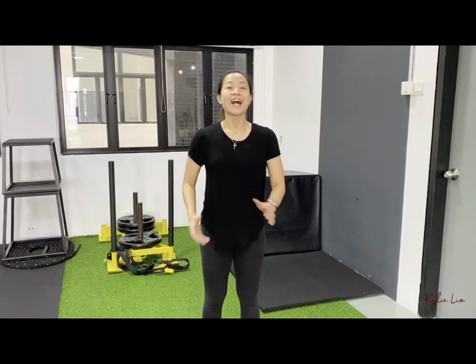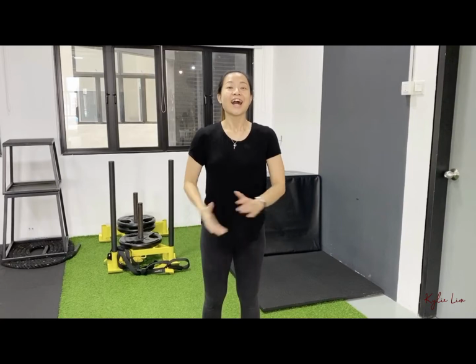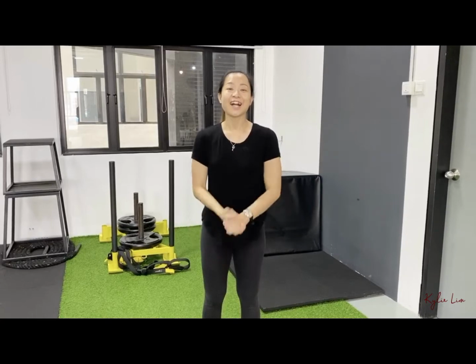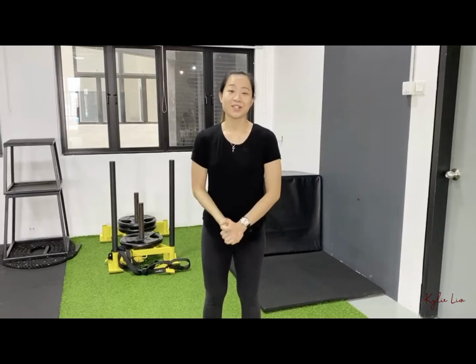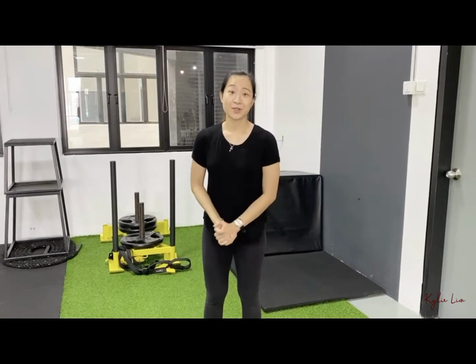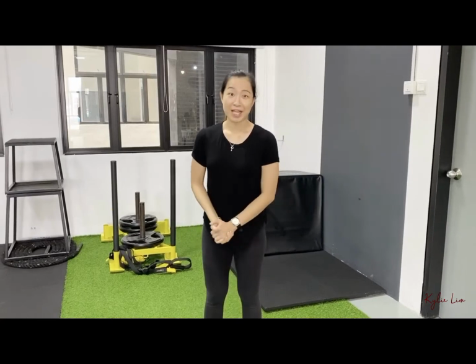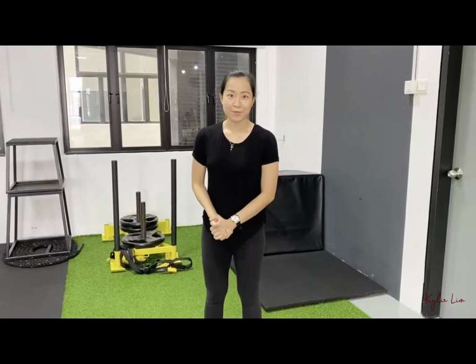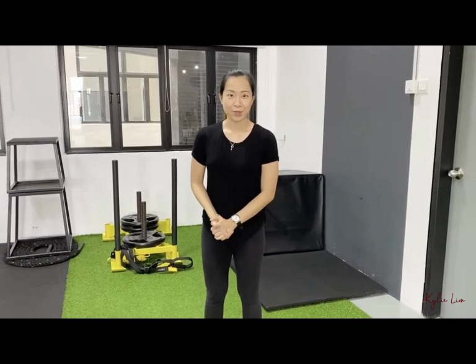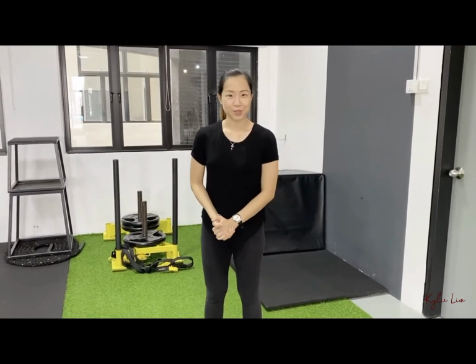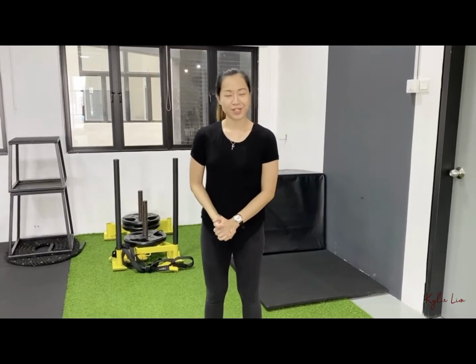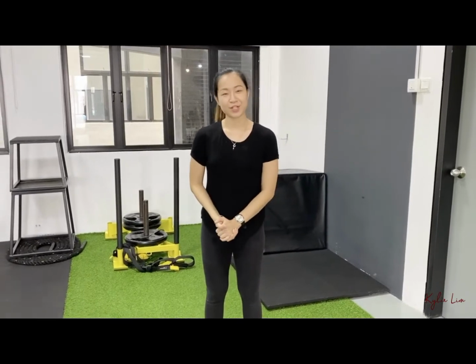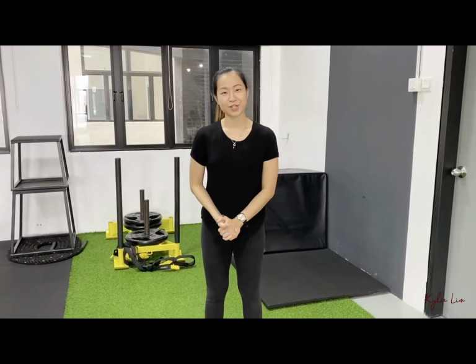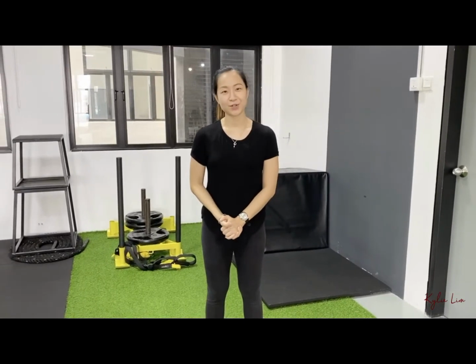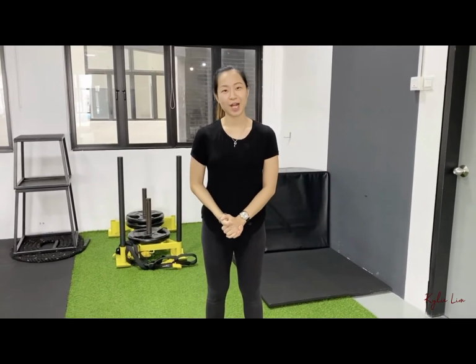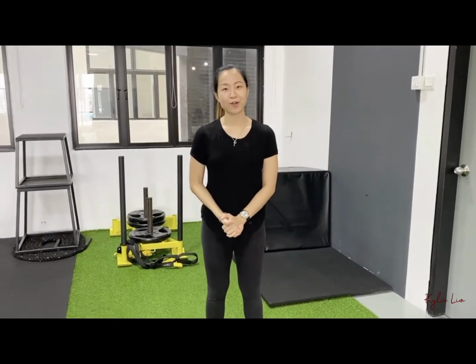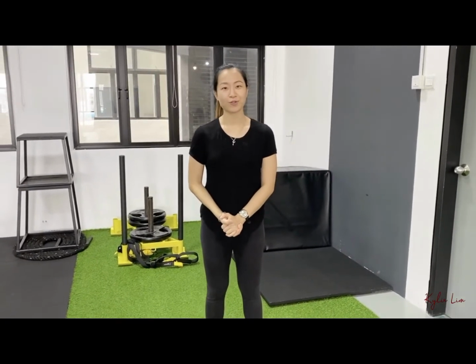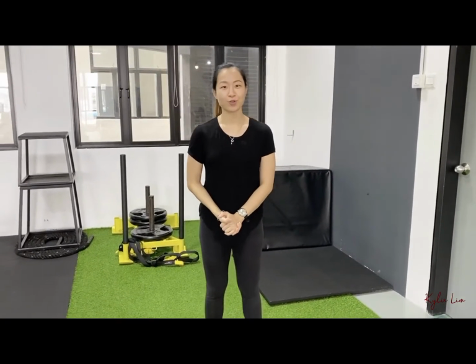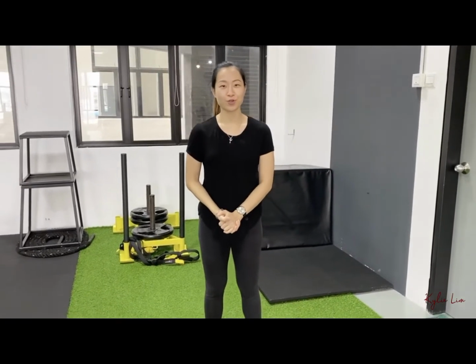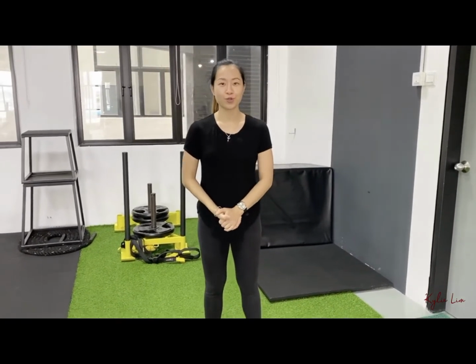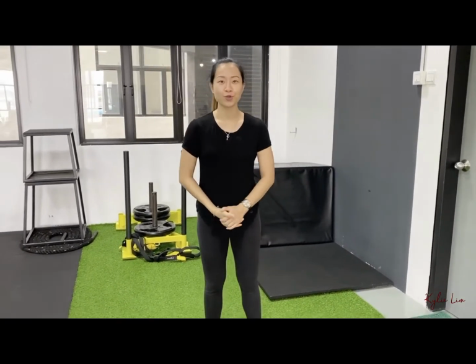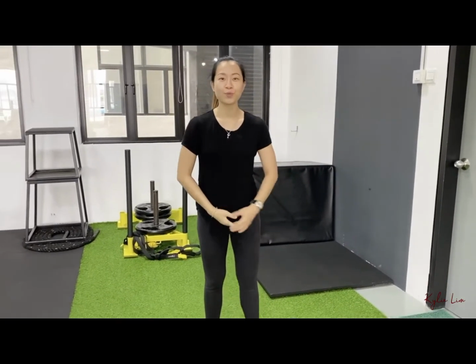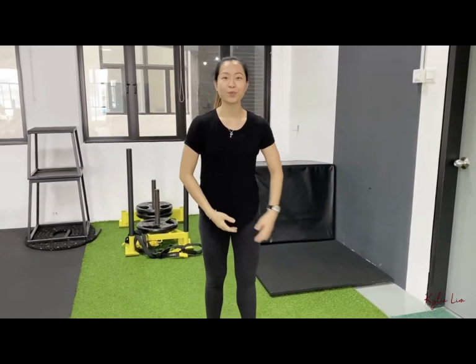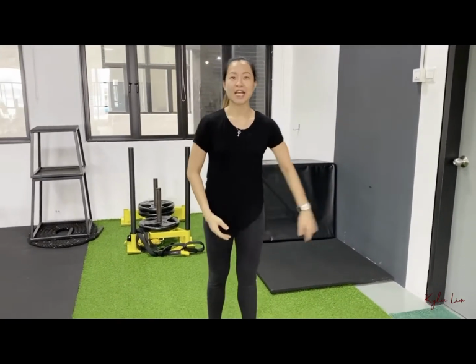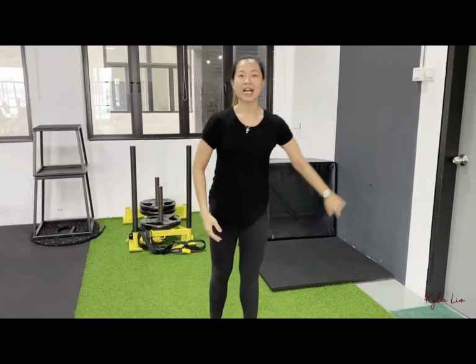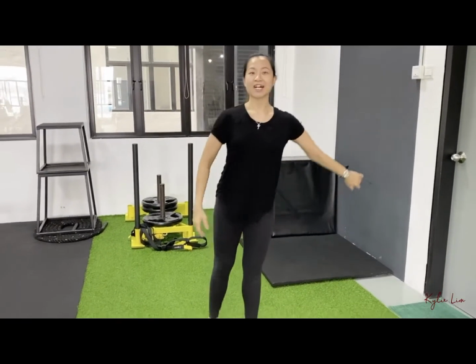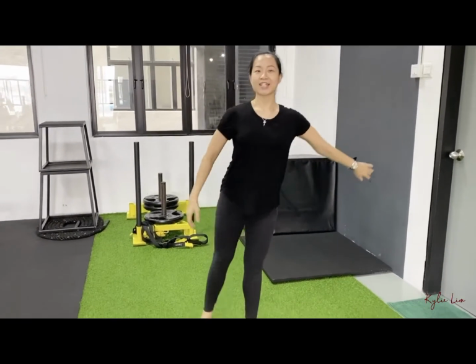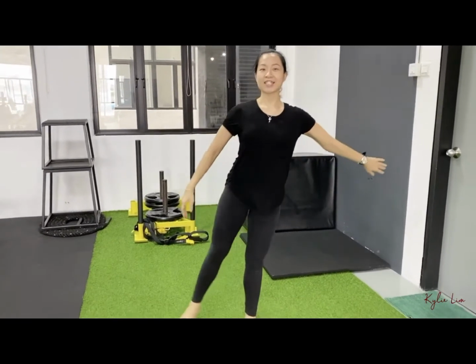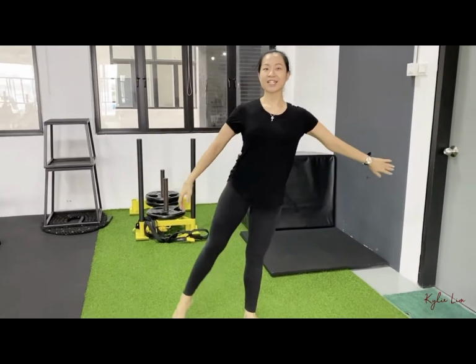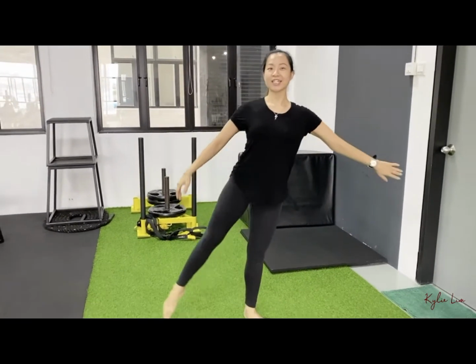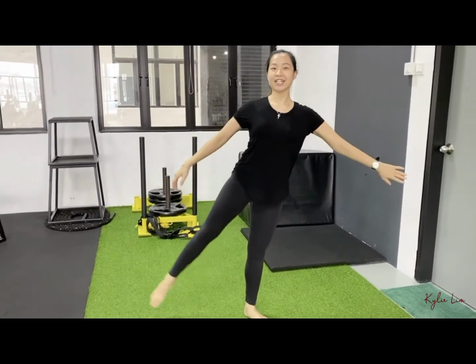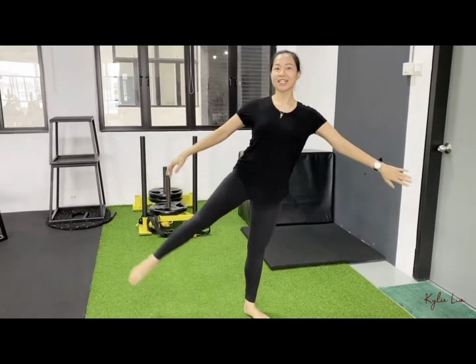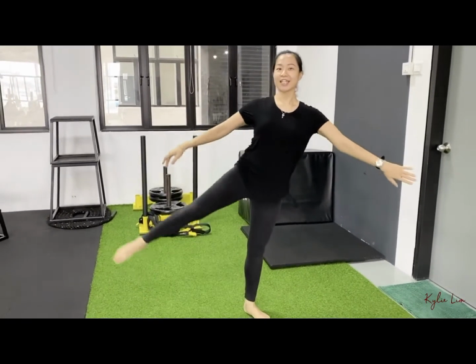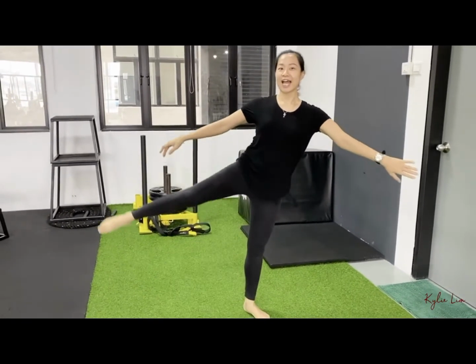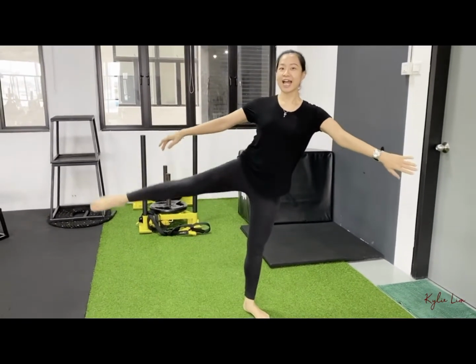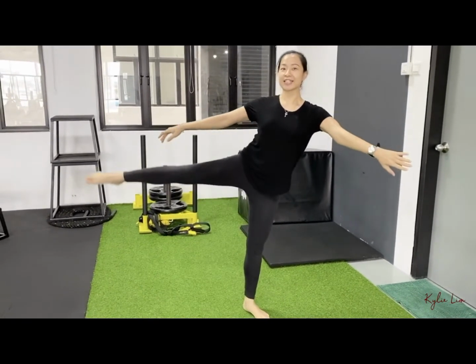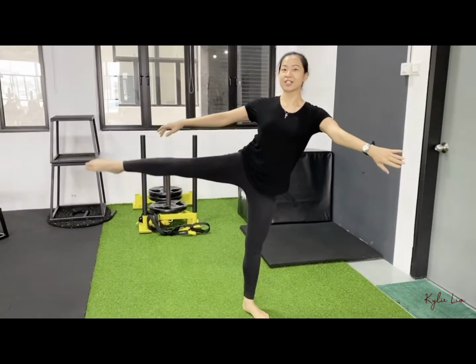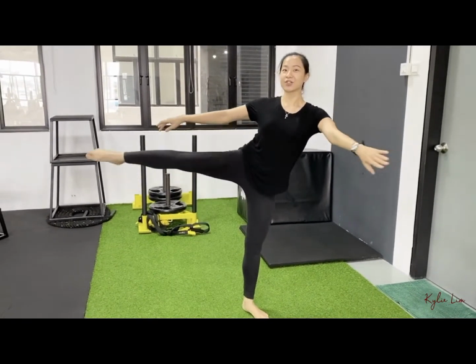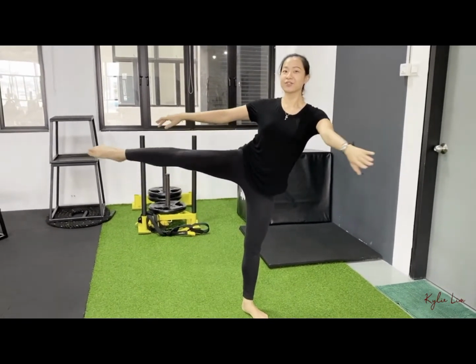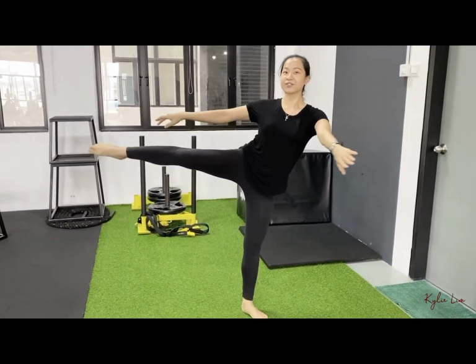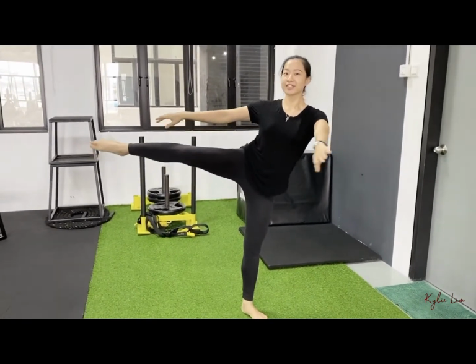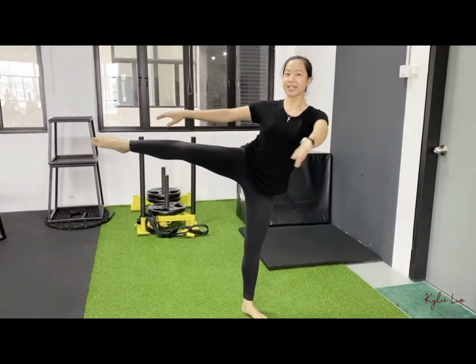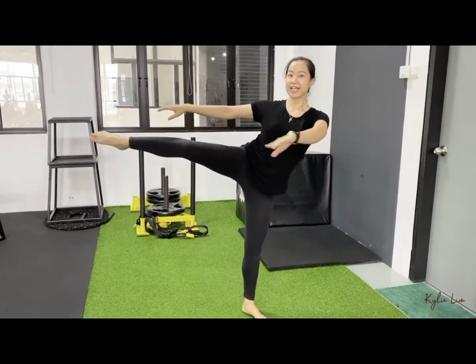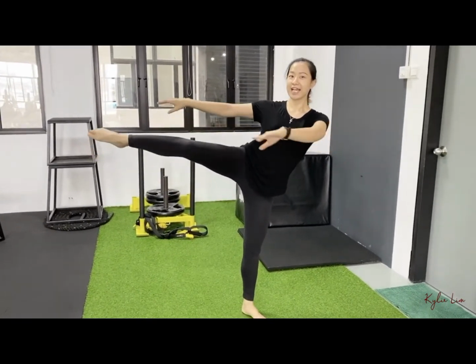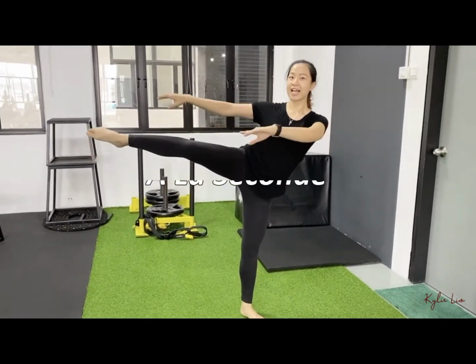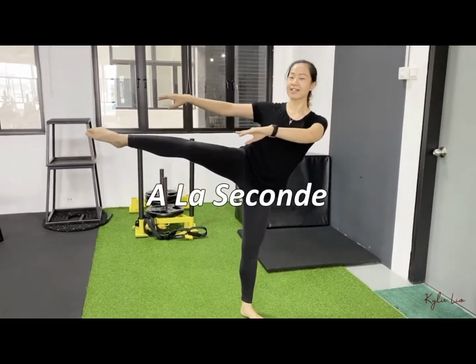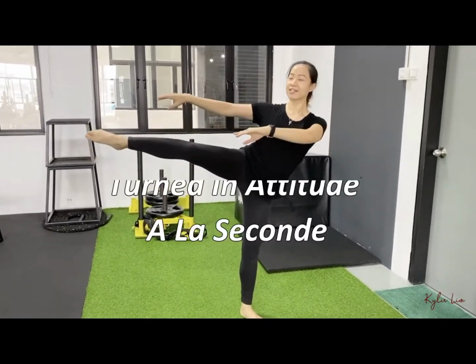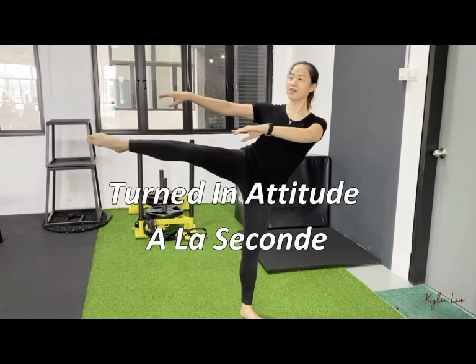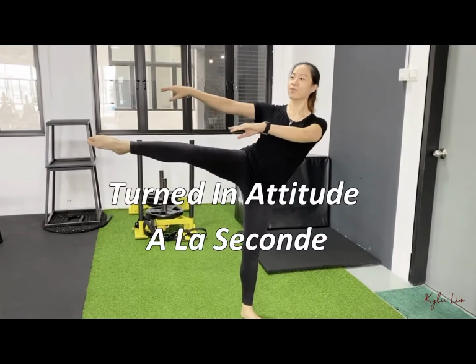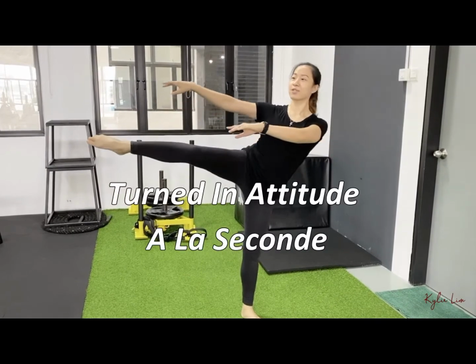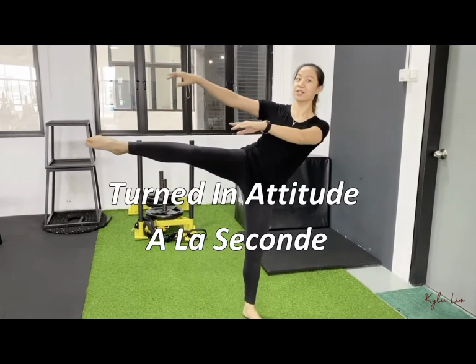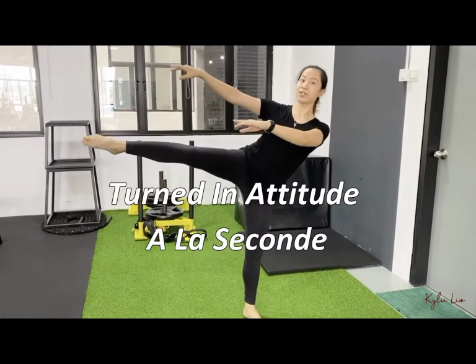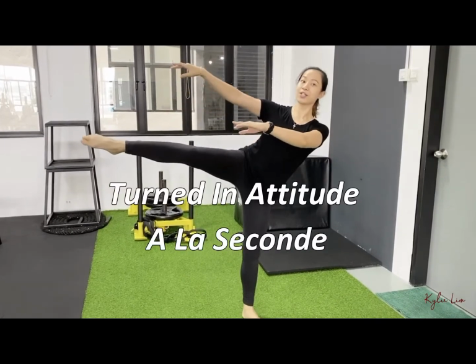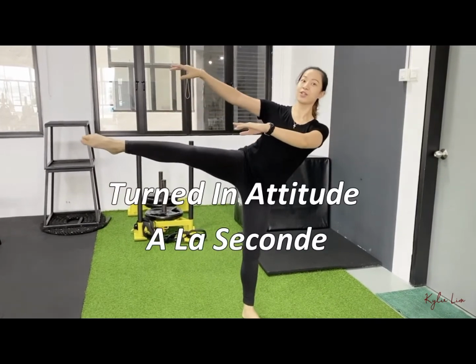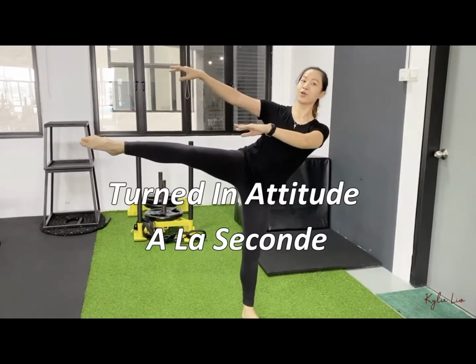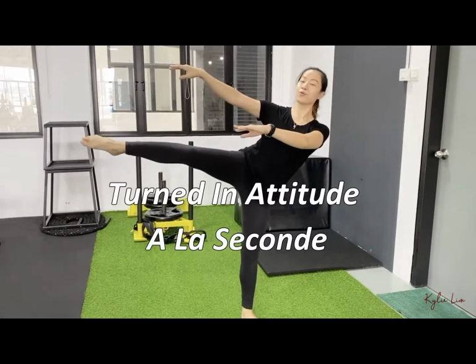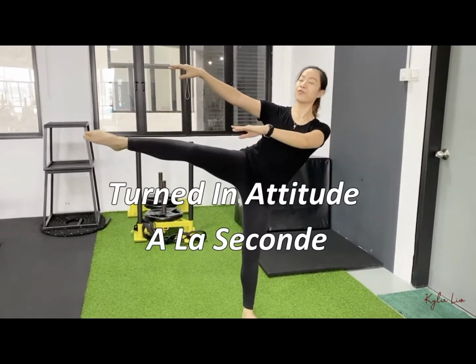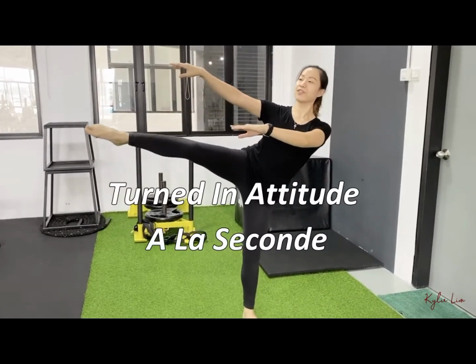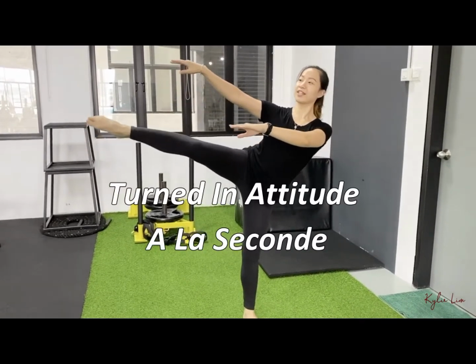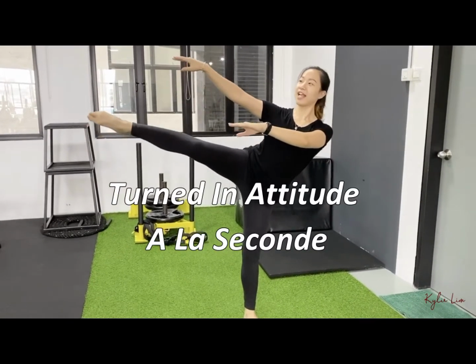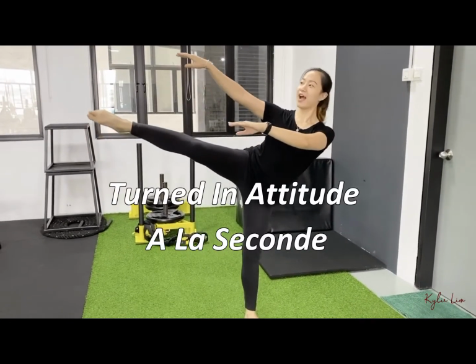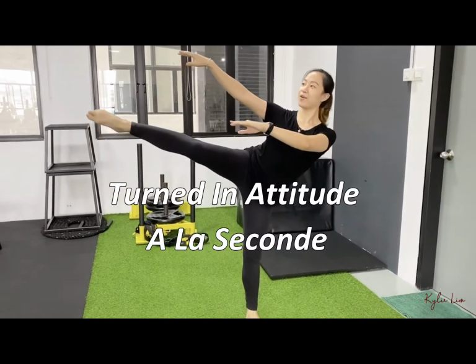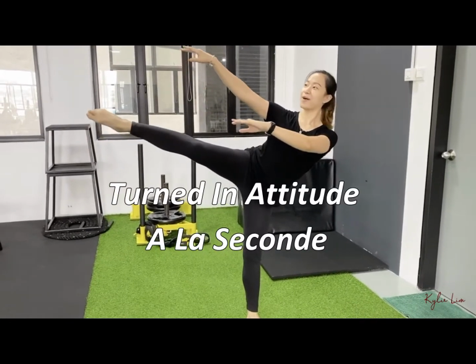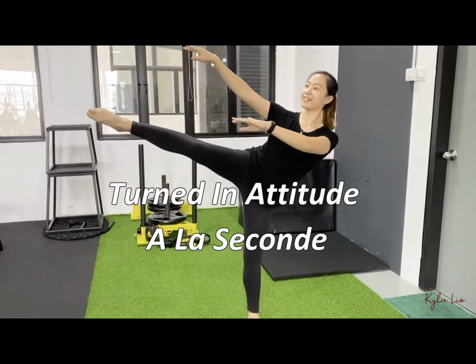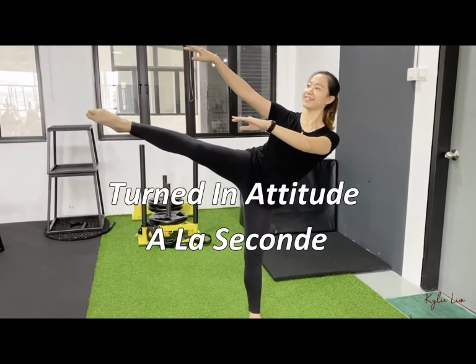Hi, today I'm going to teach you how to do a turn-in attitude in a last second position with third arabesque.